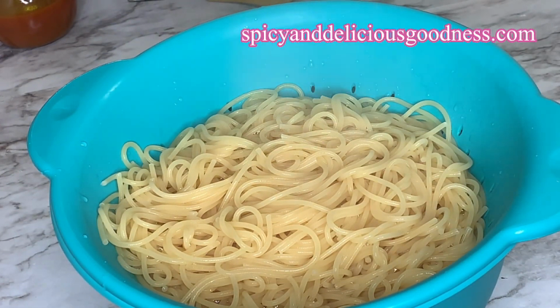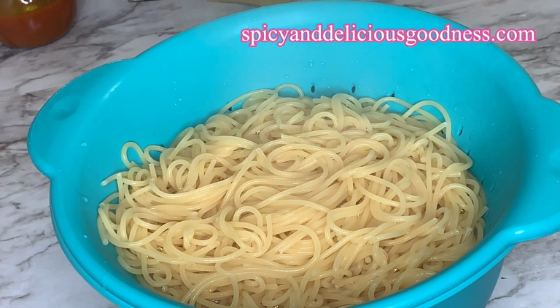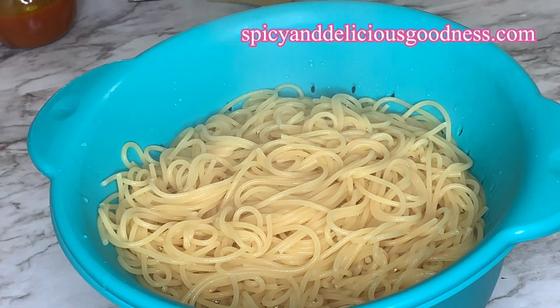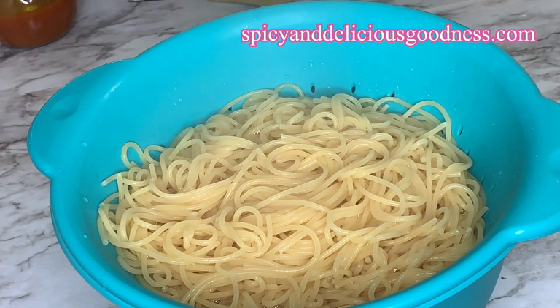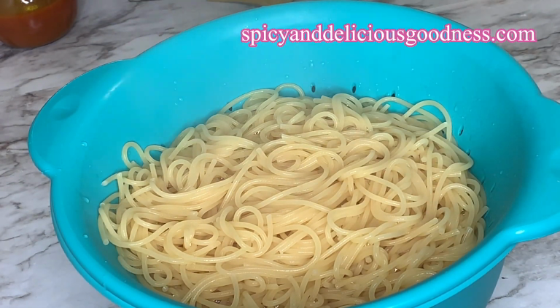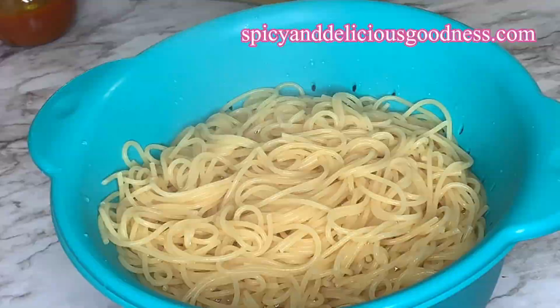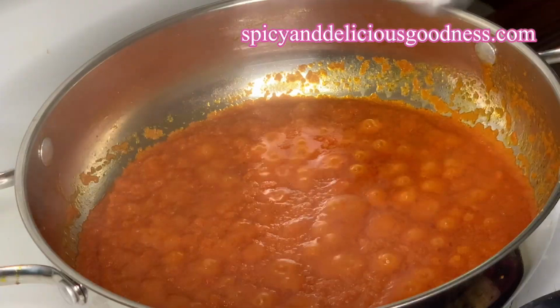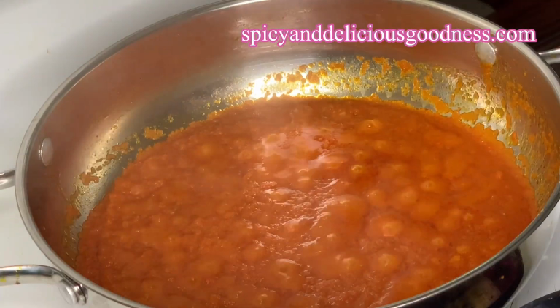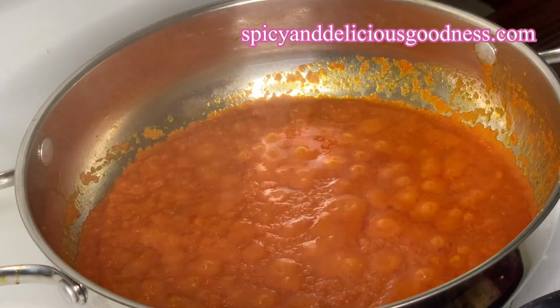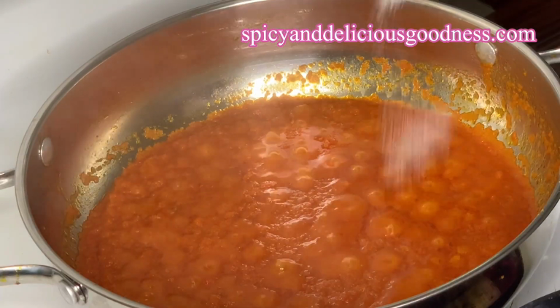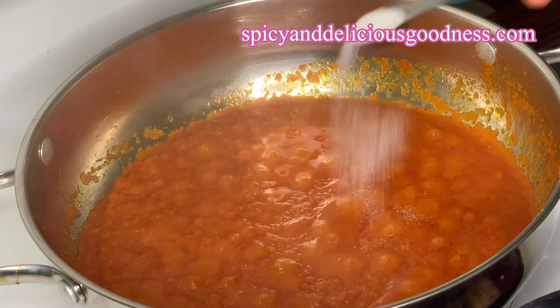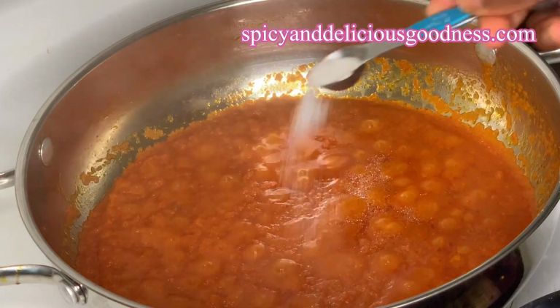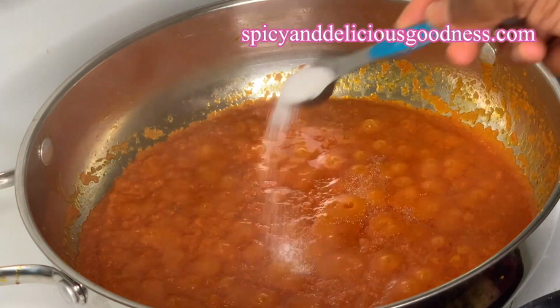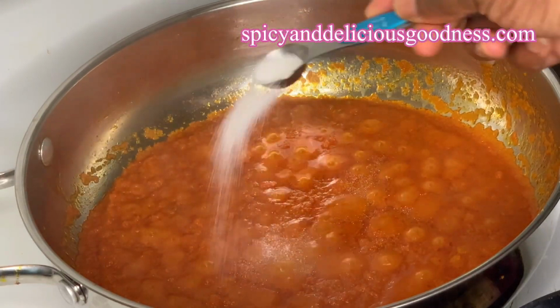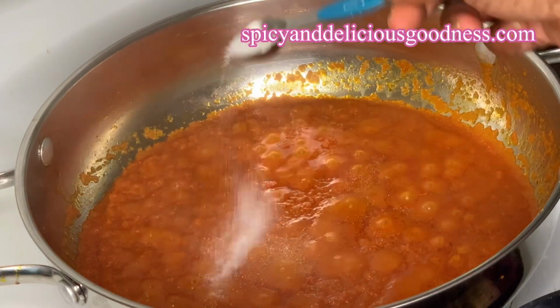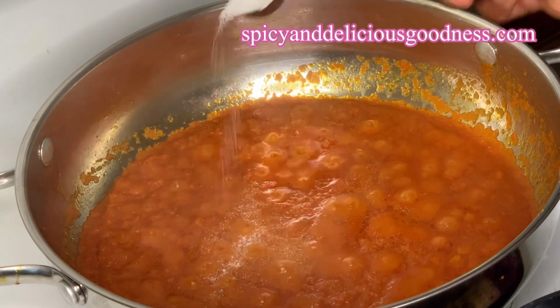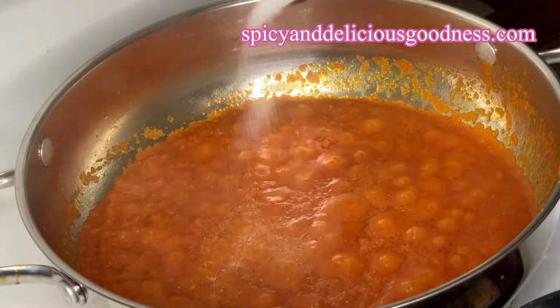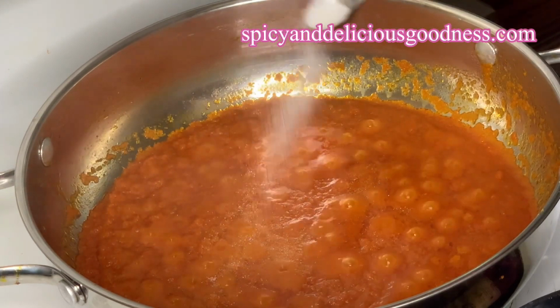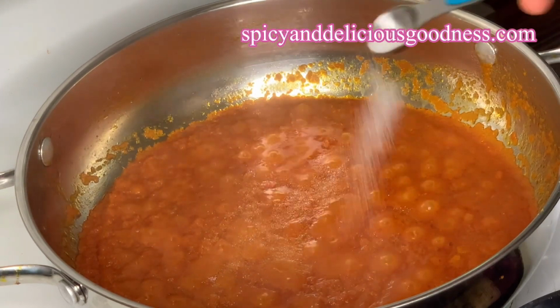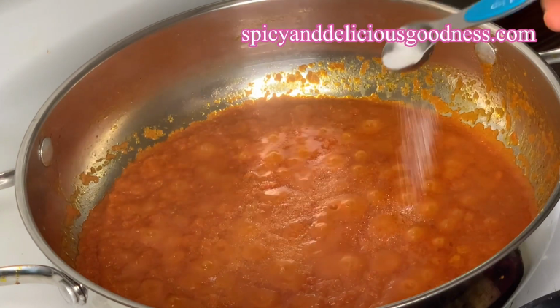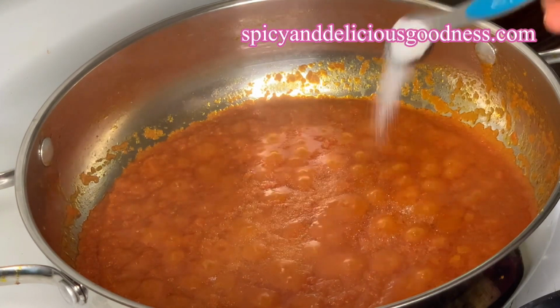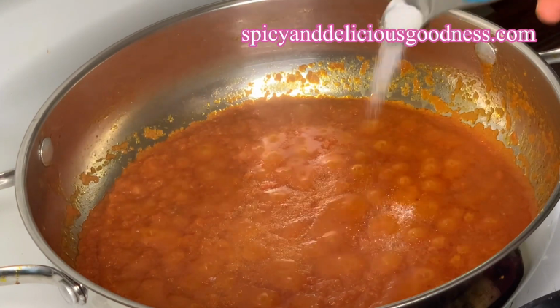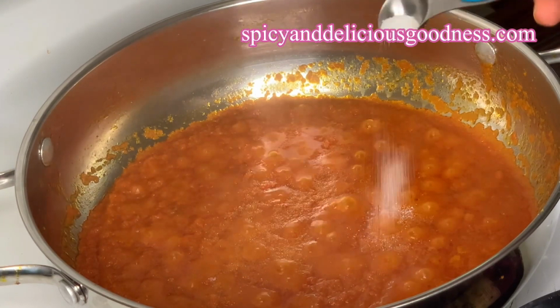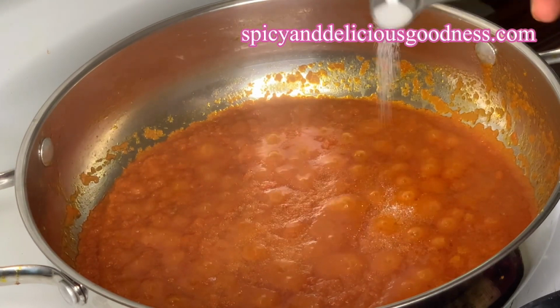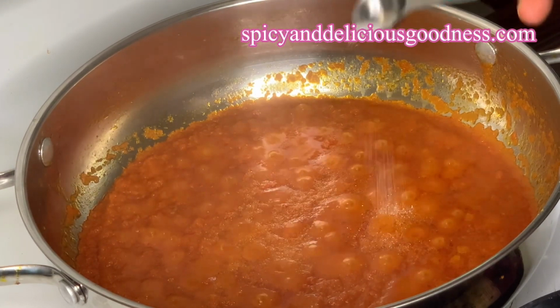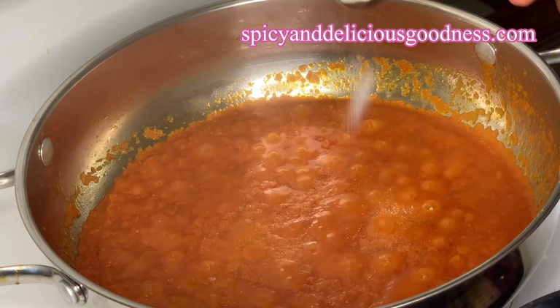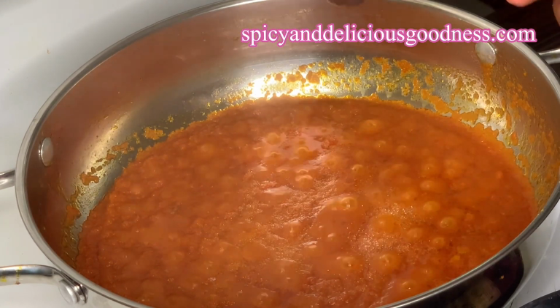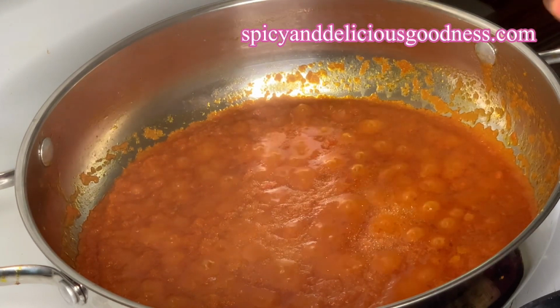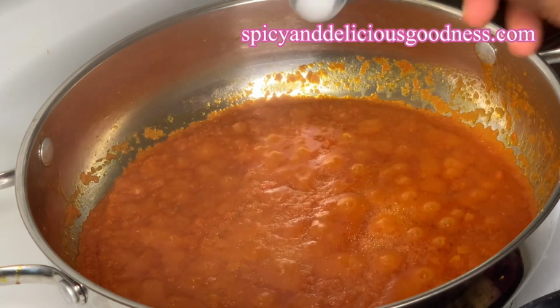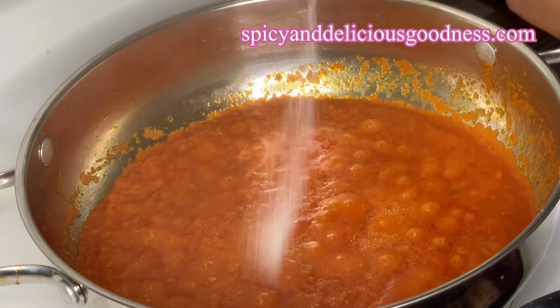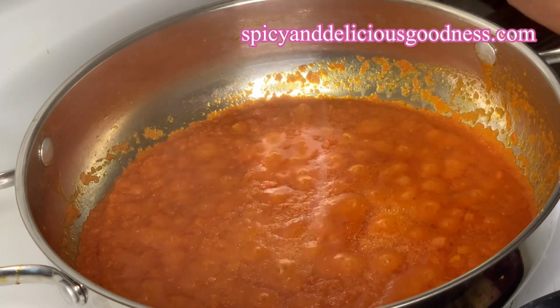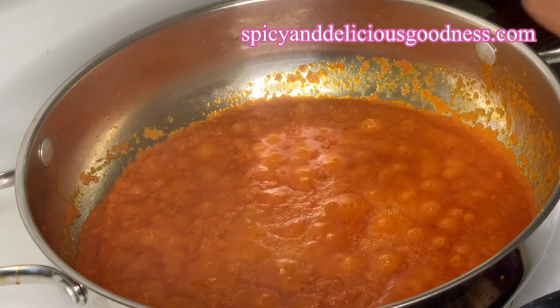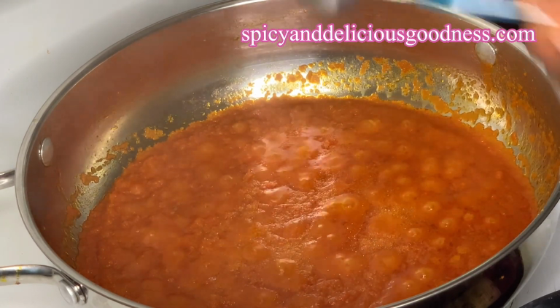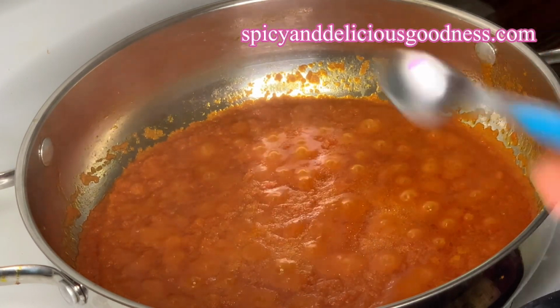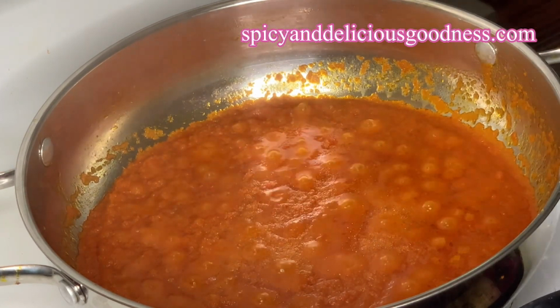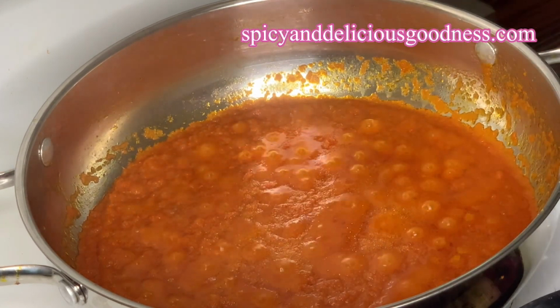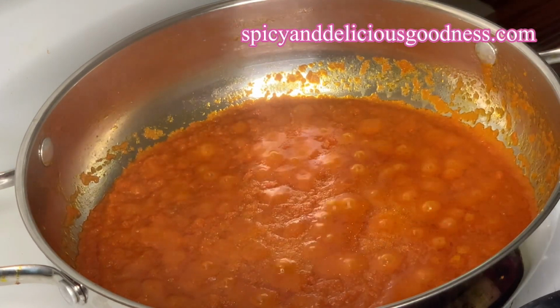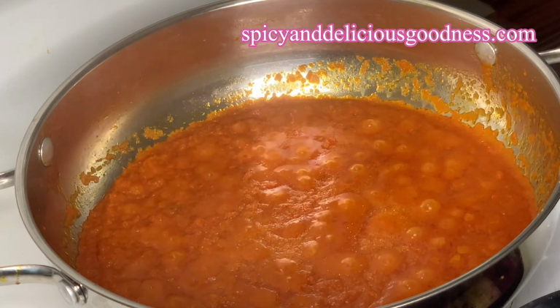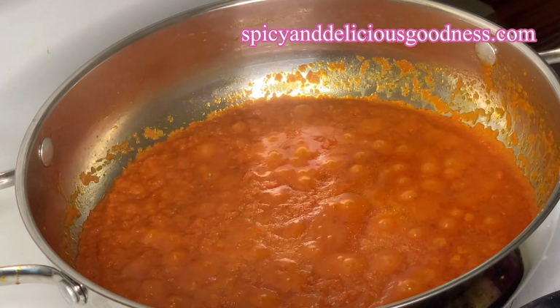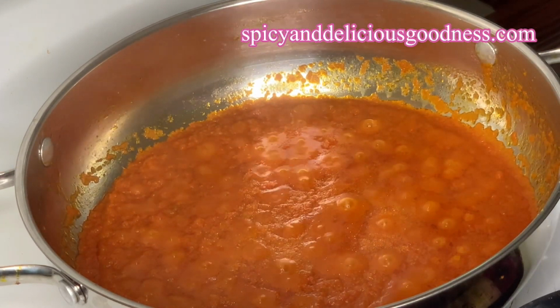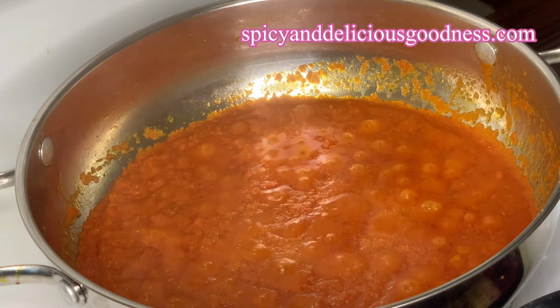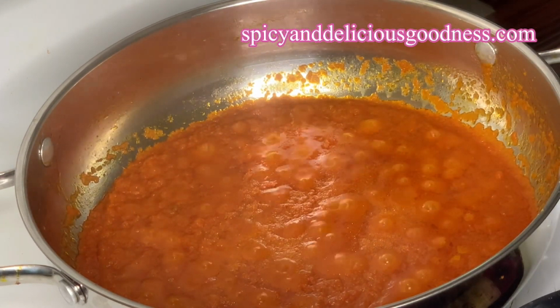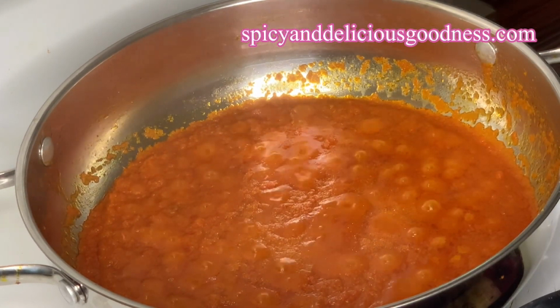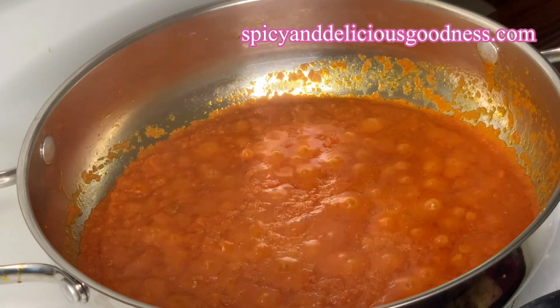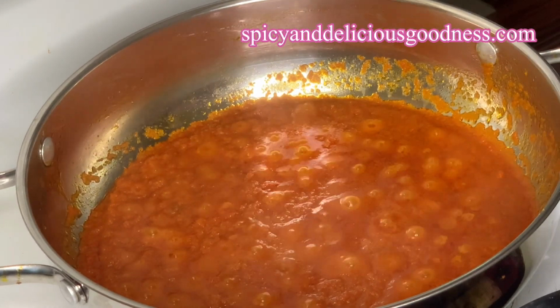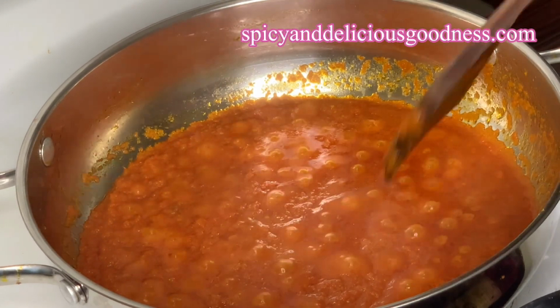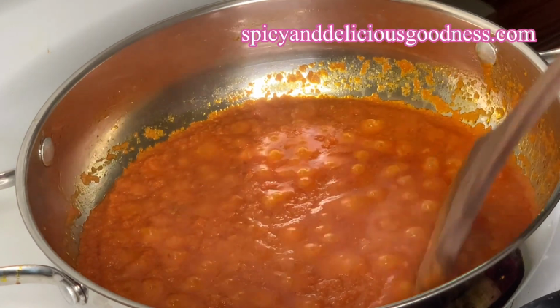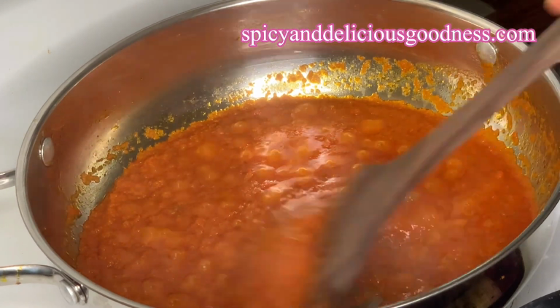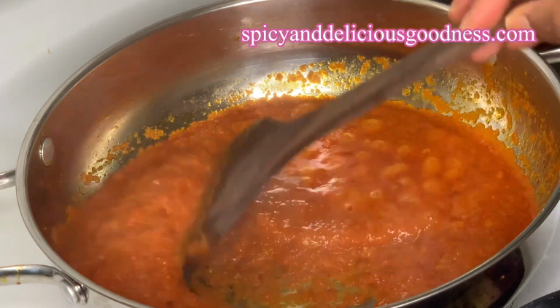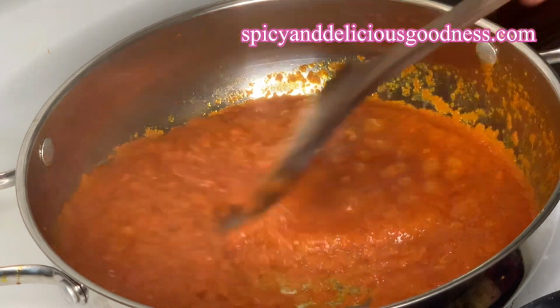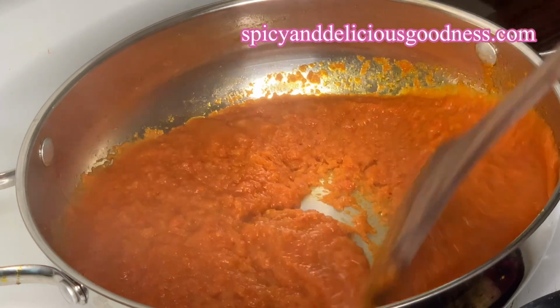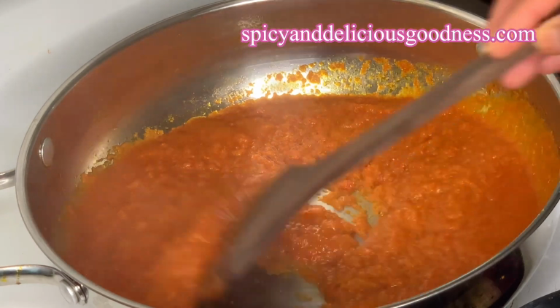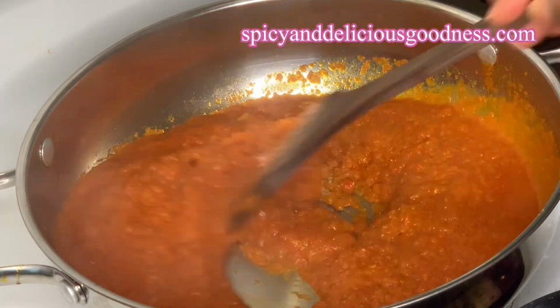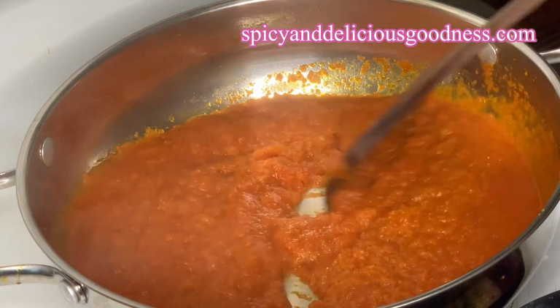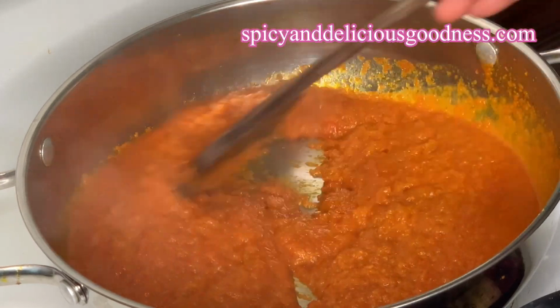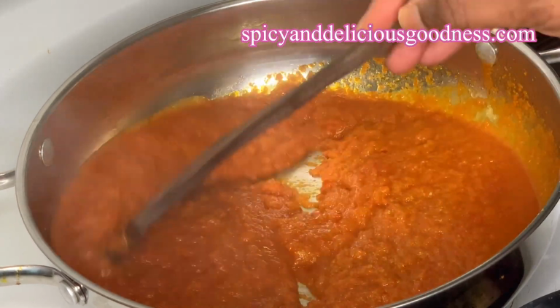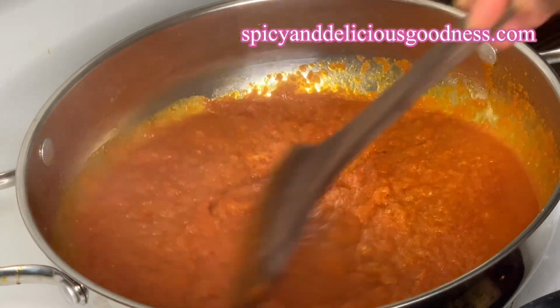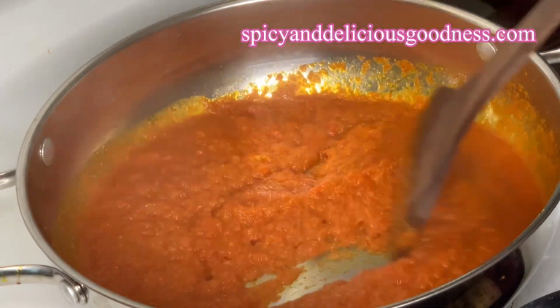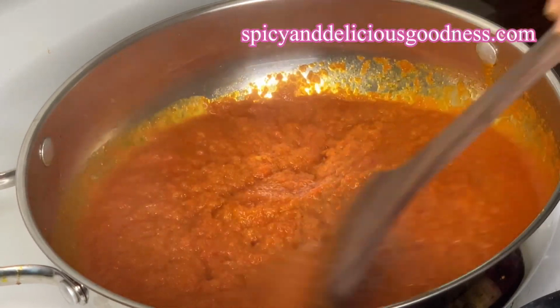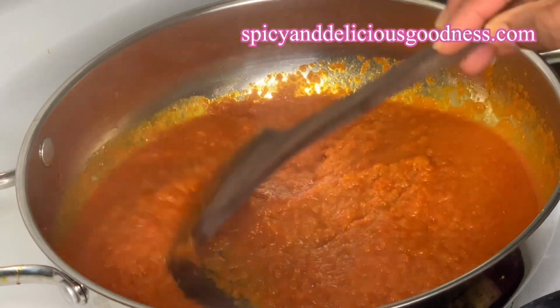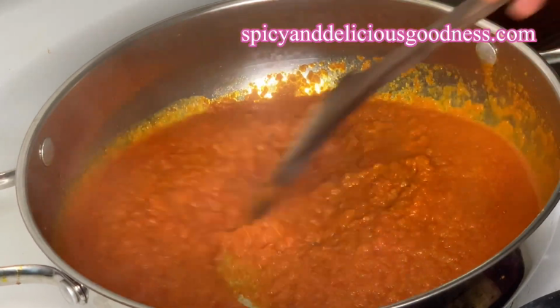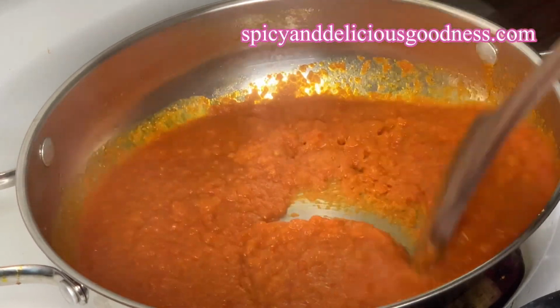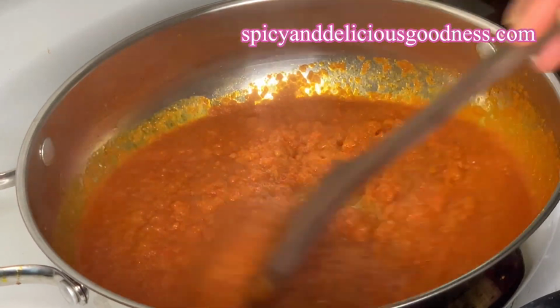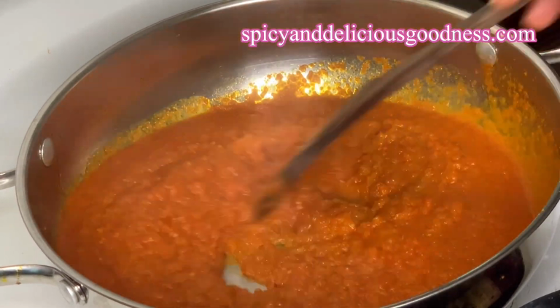Back to the sauce — I'm gonna add a teaspoon of salt. Add salt to your taste, but don't forget the spaghetti is already salted.